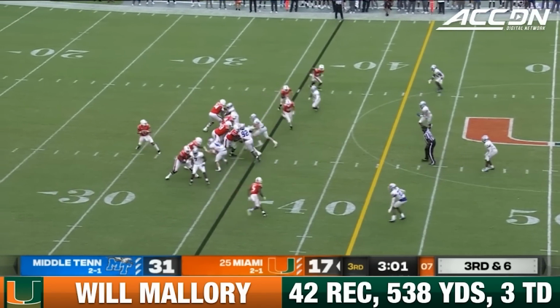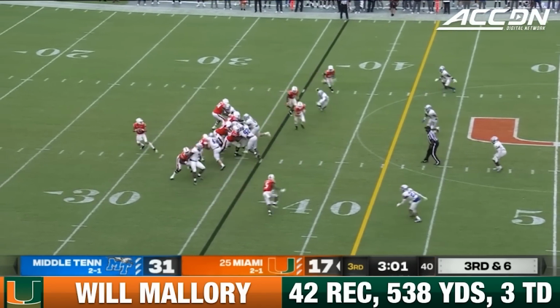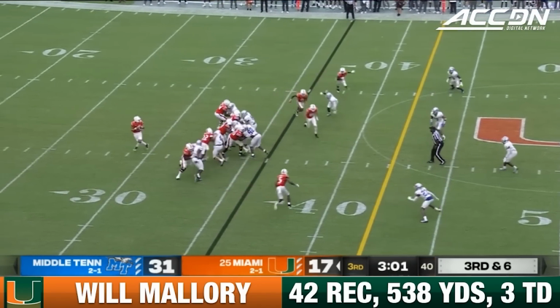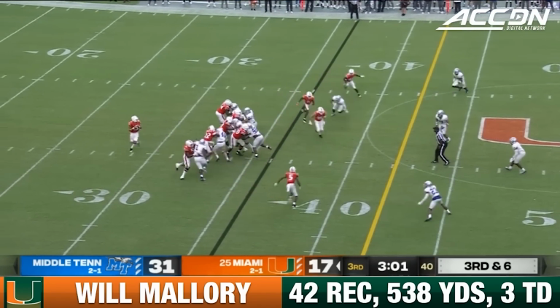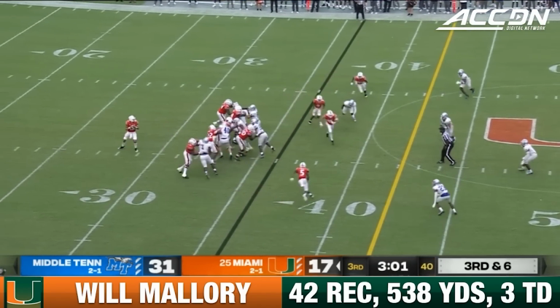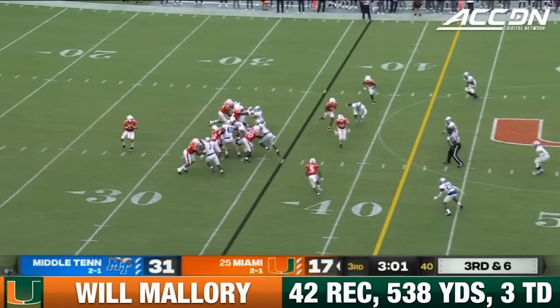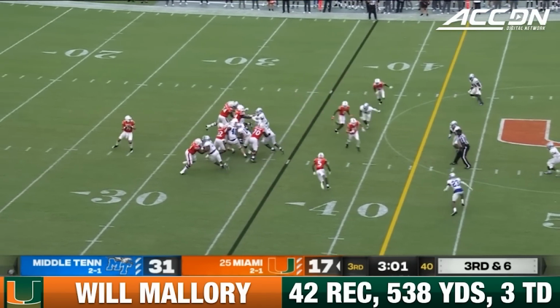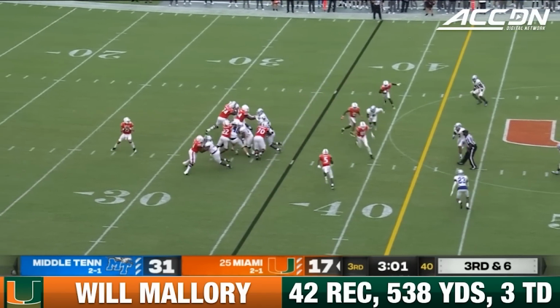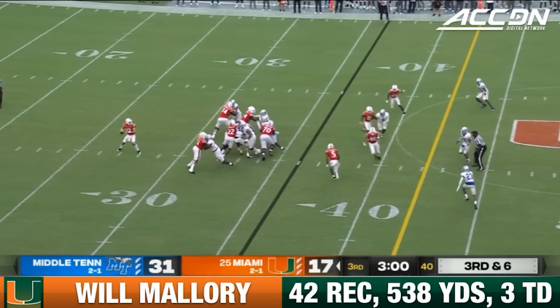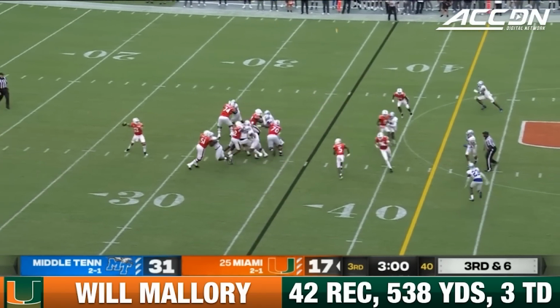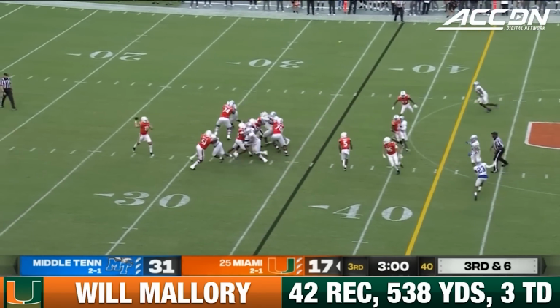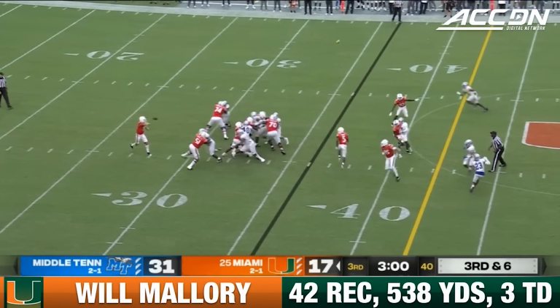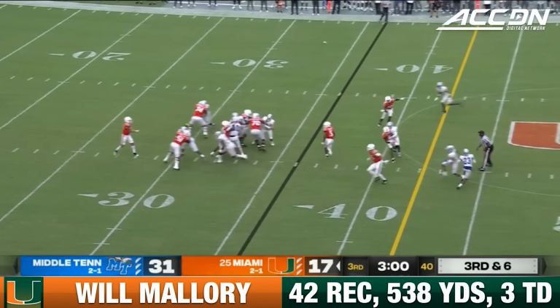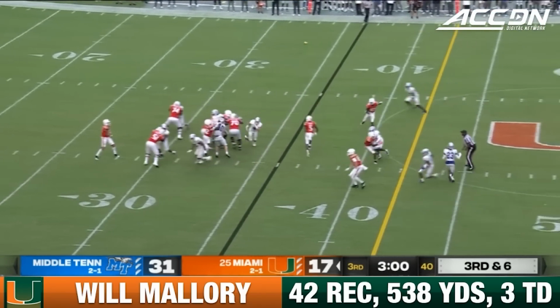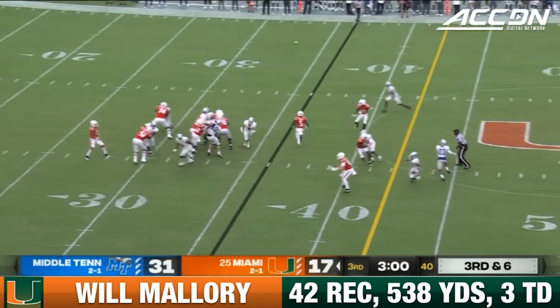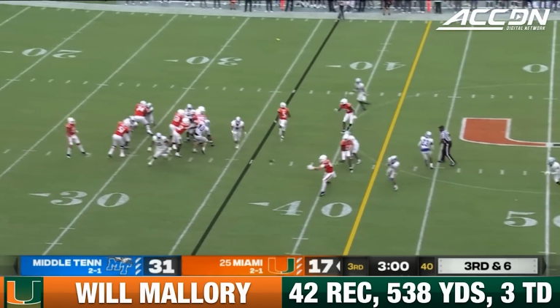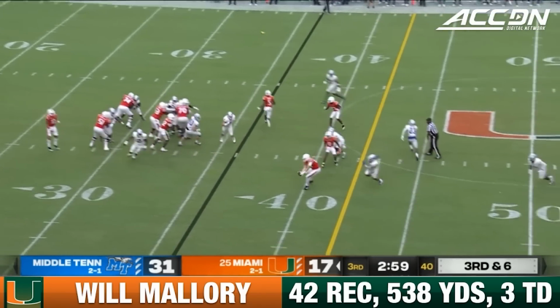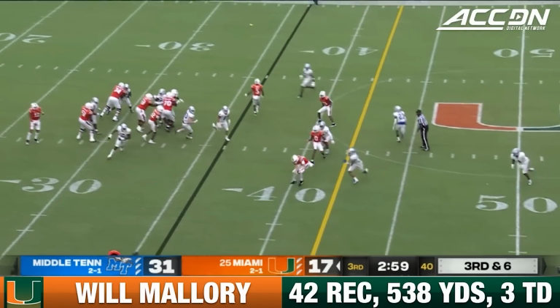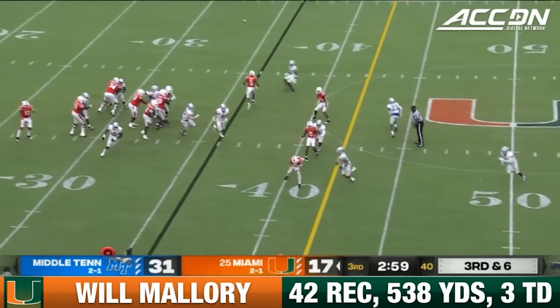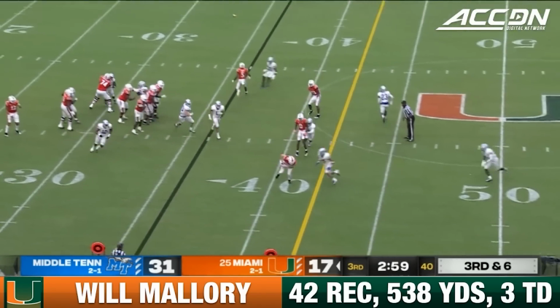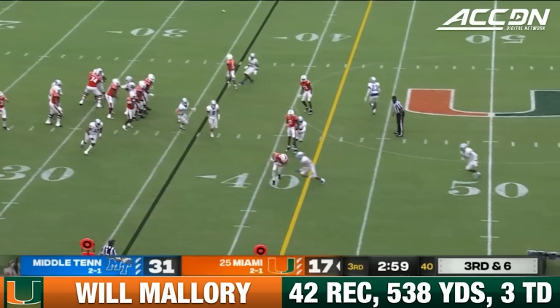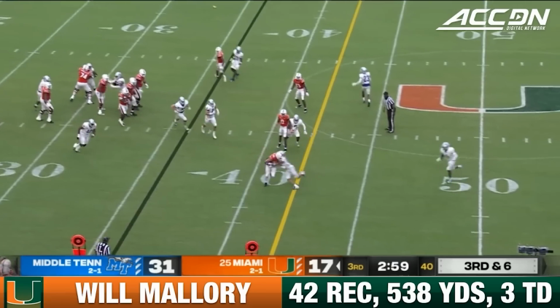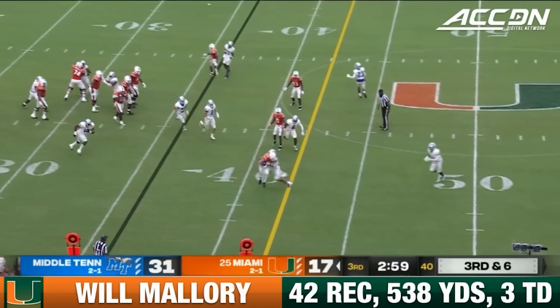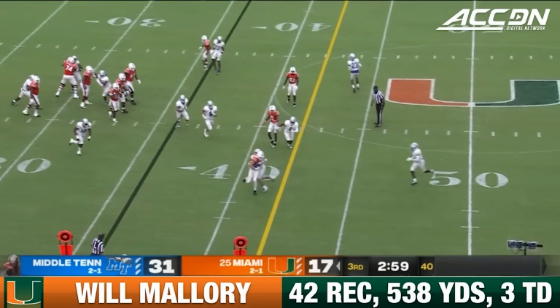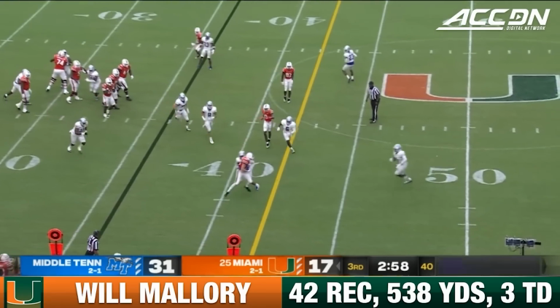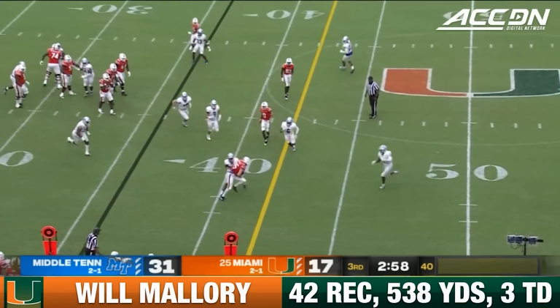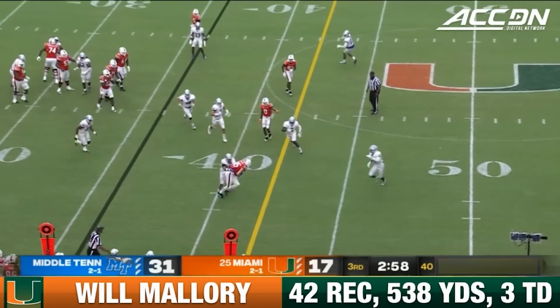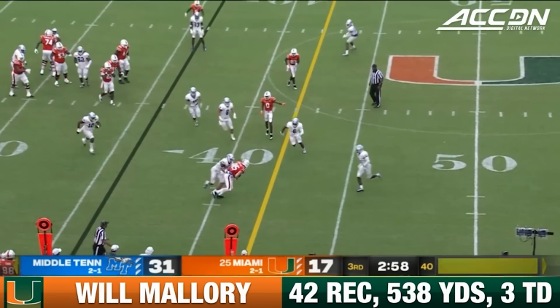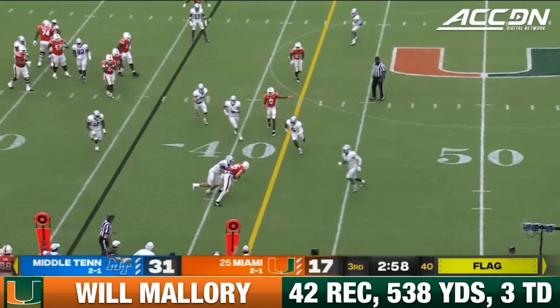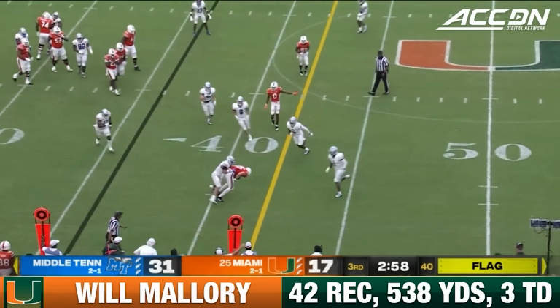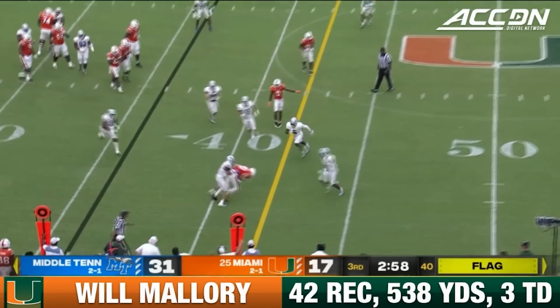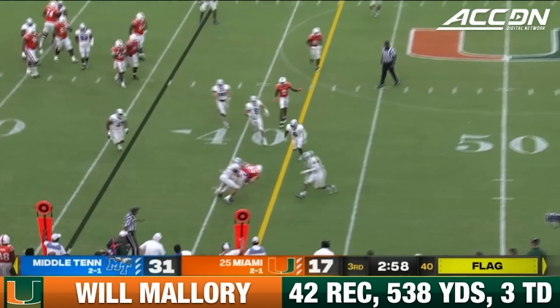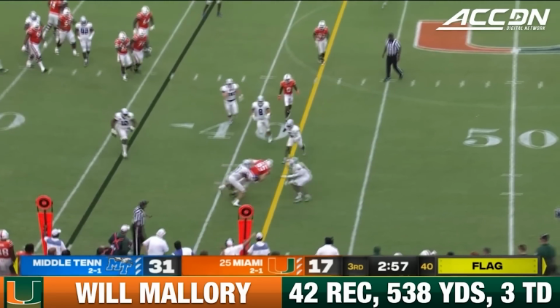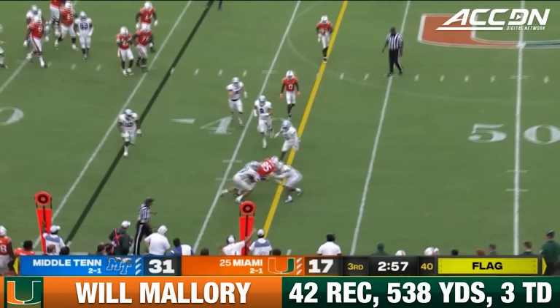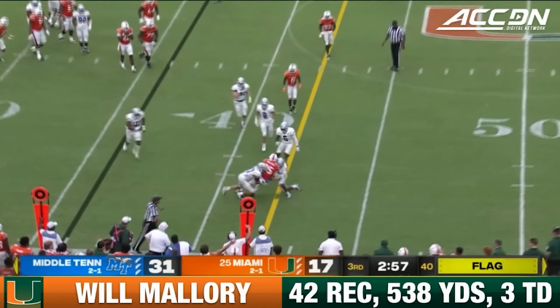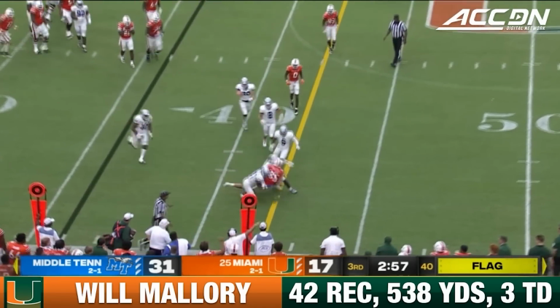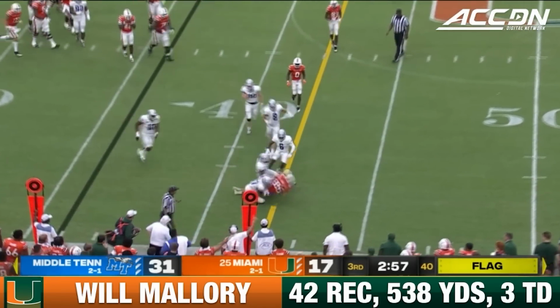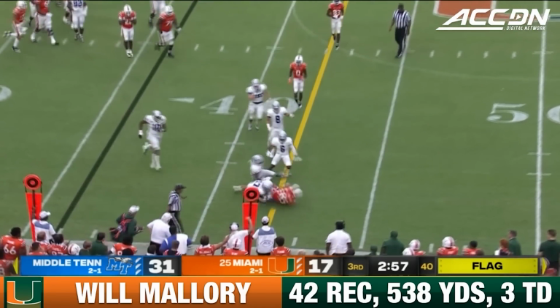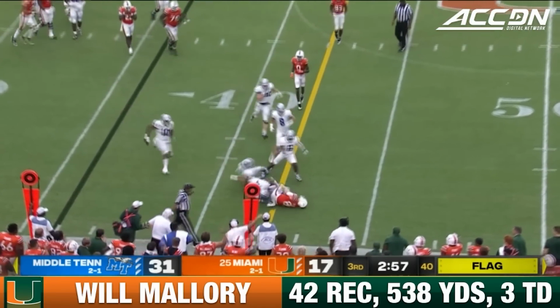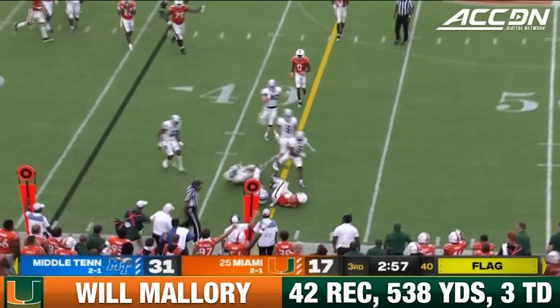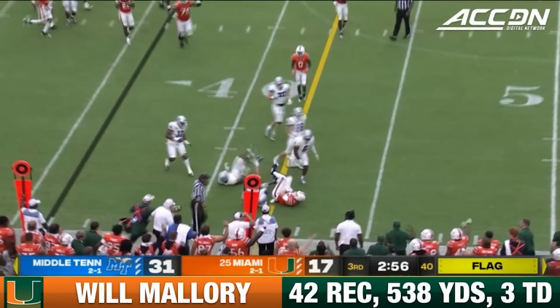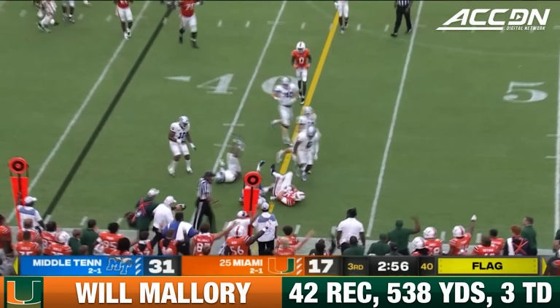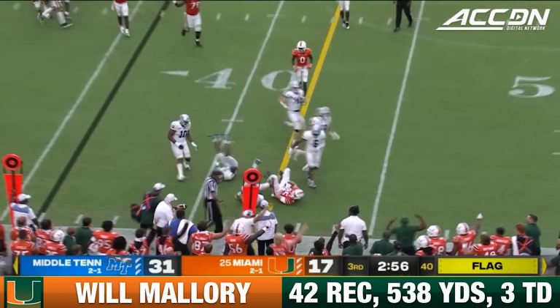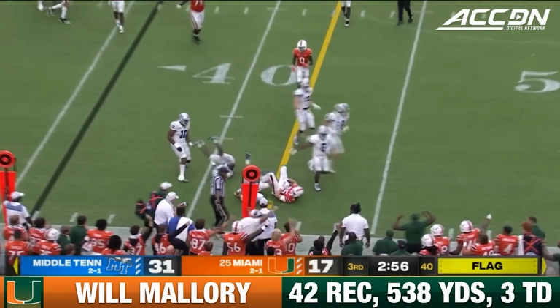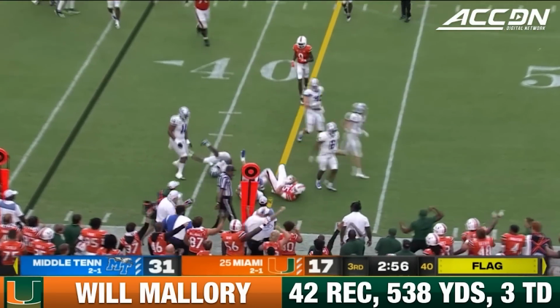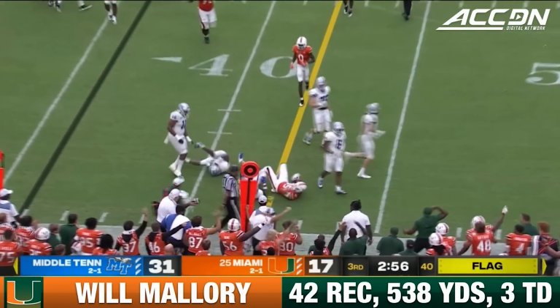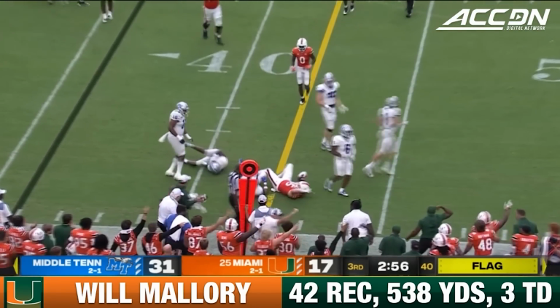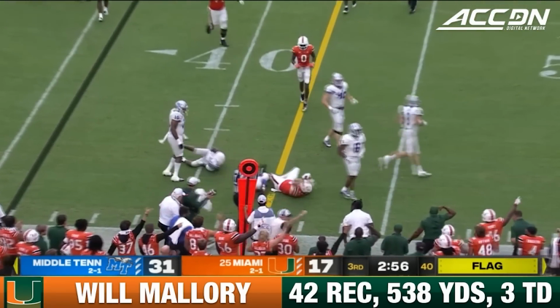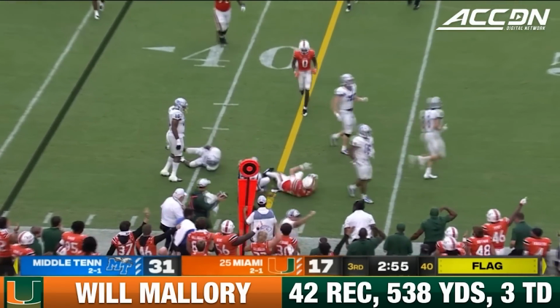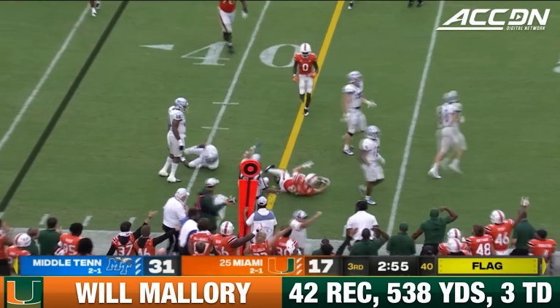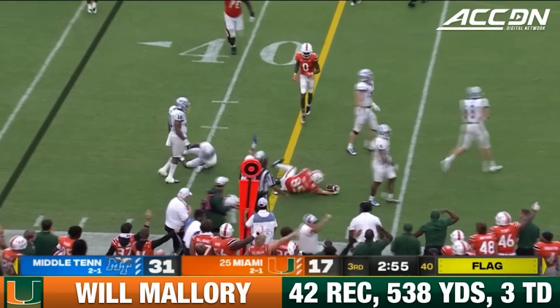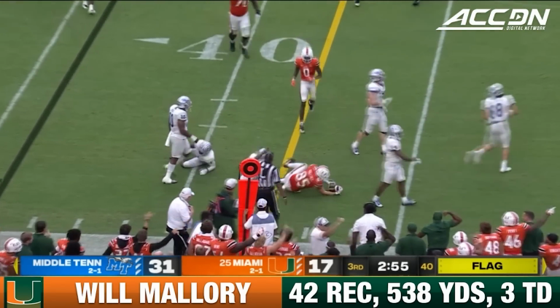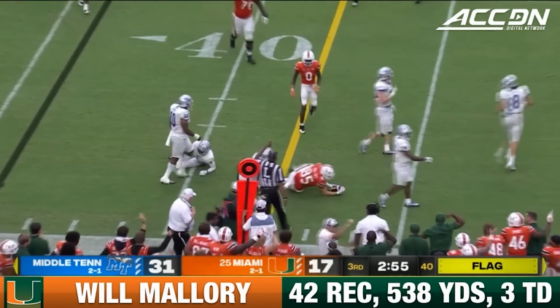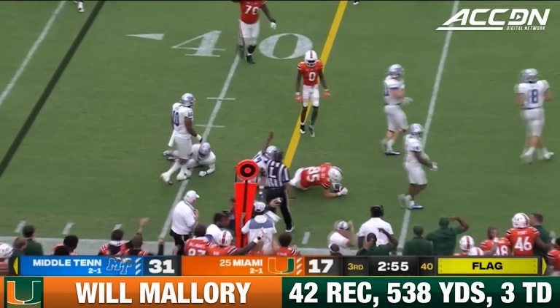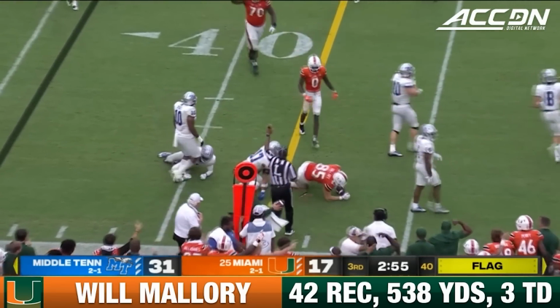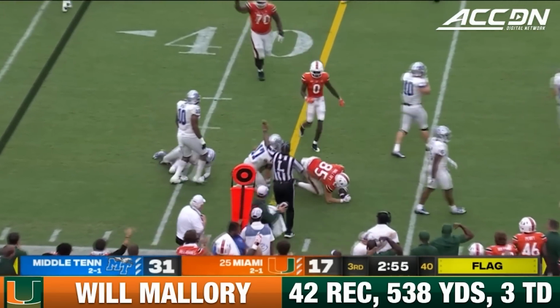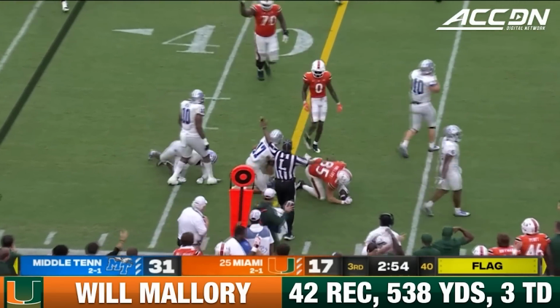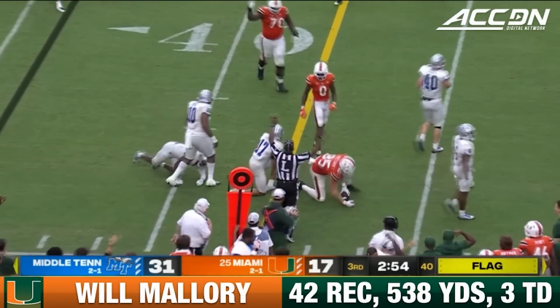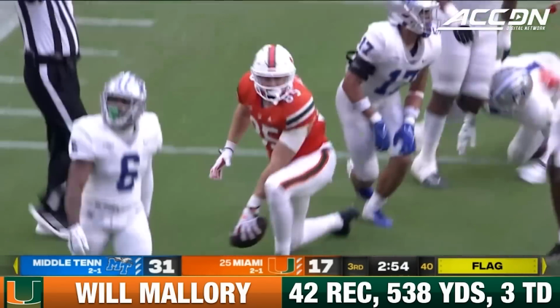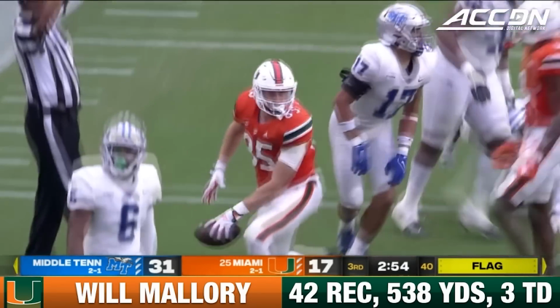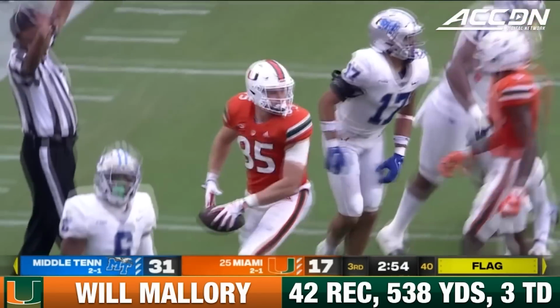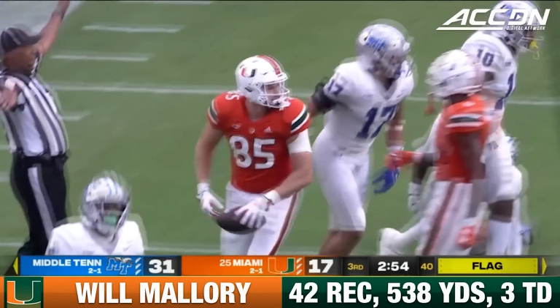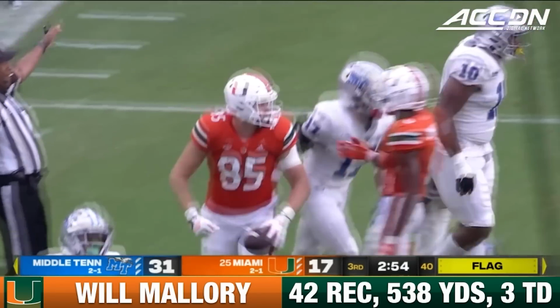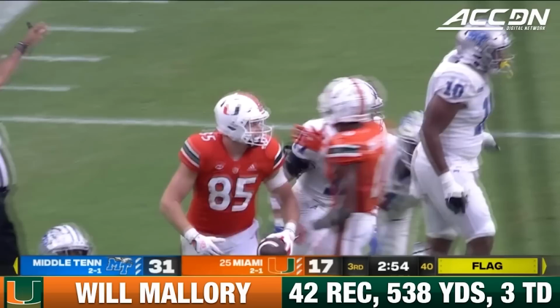Garcia to throw, they come with pressure up the middle. Picked up flag, down and hits Mallory again right at the sticks. I think that extra effort may have gotten him to first down.